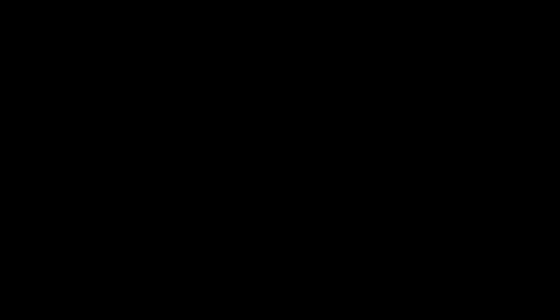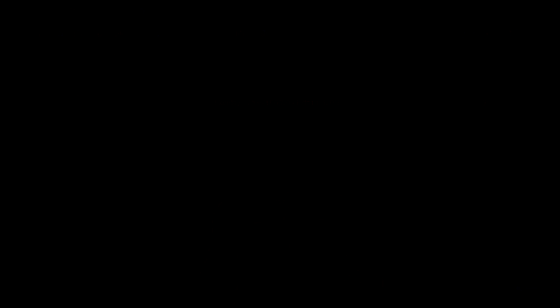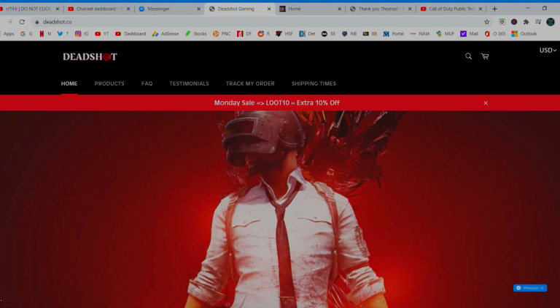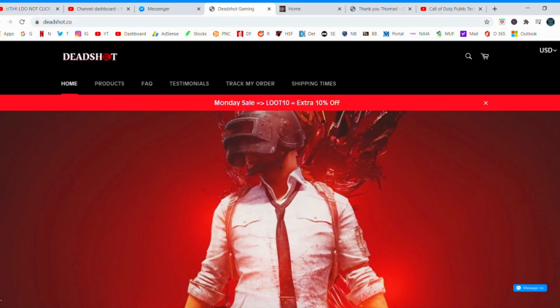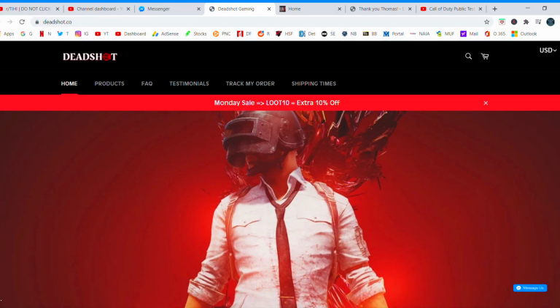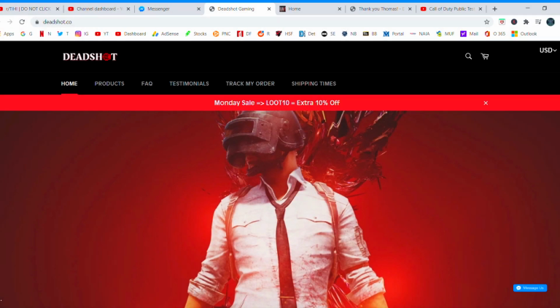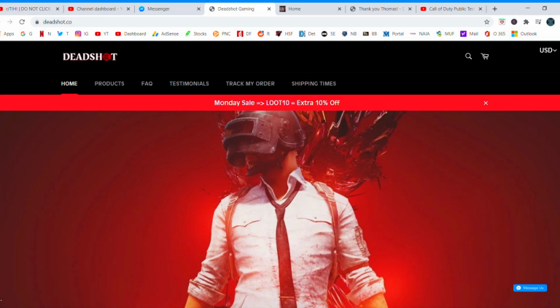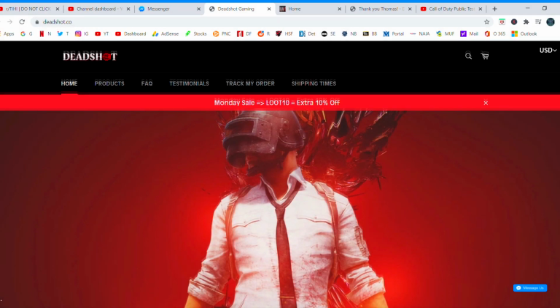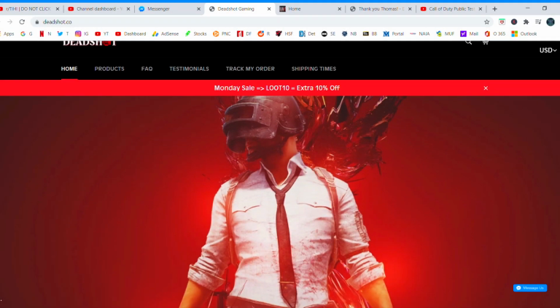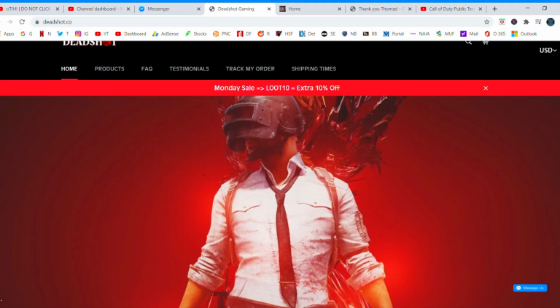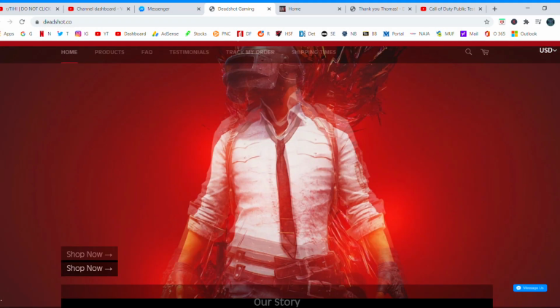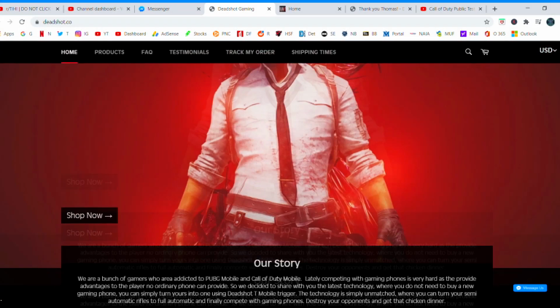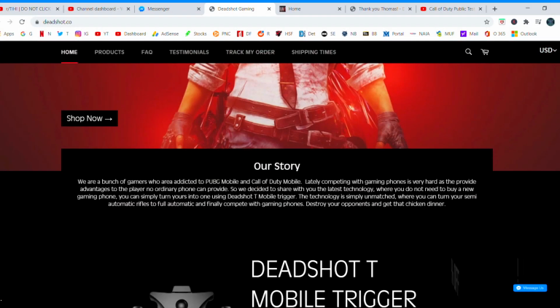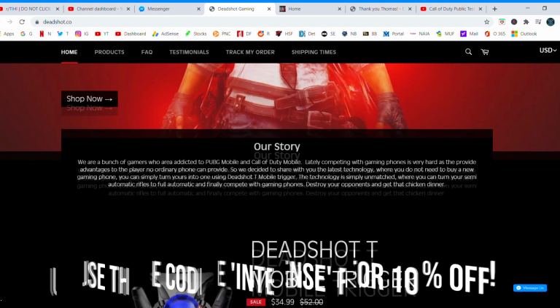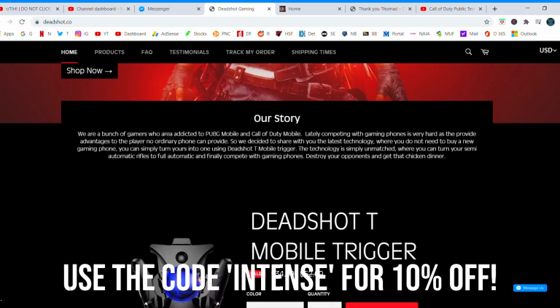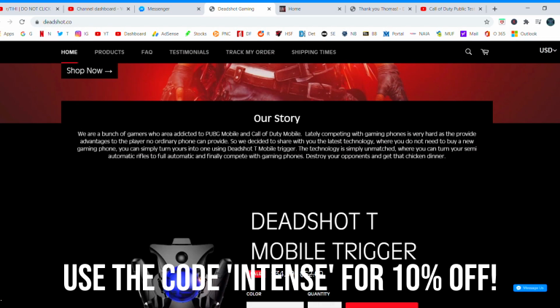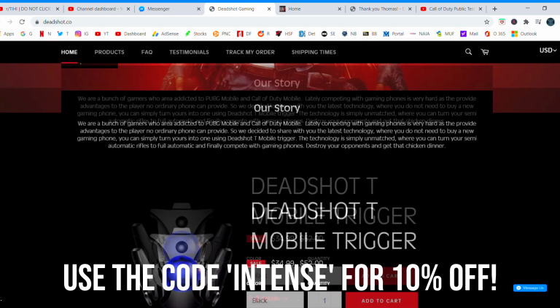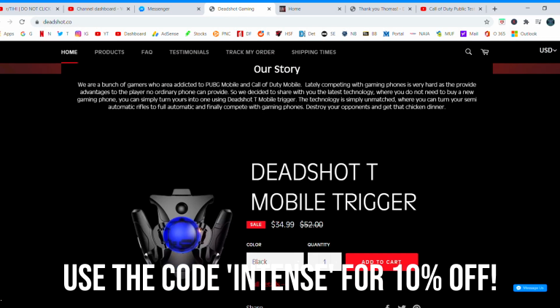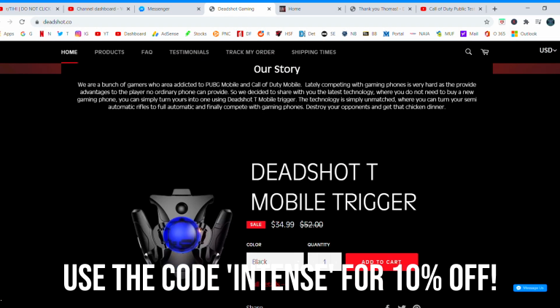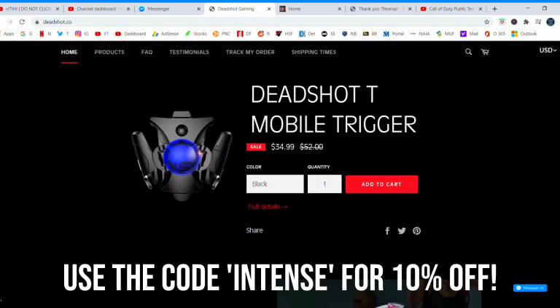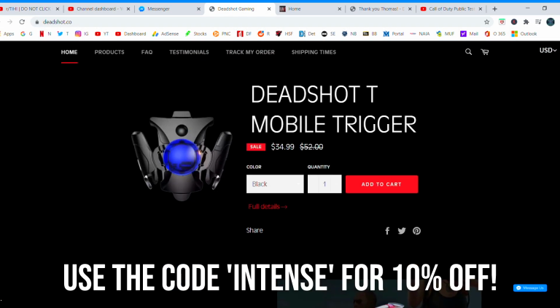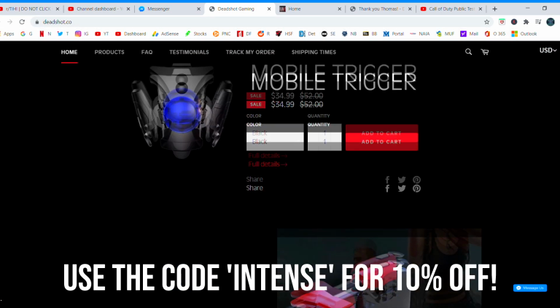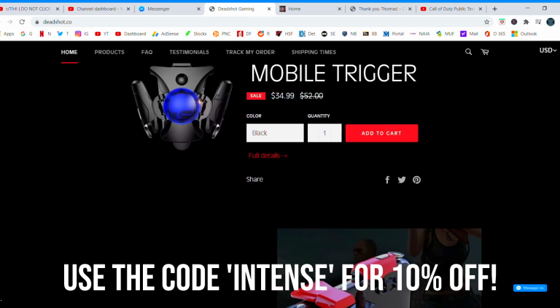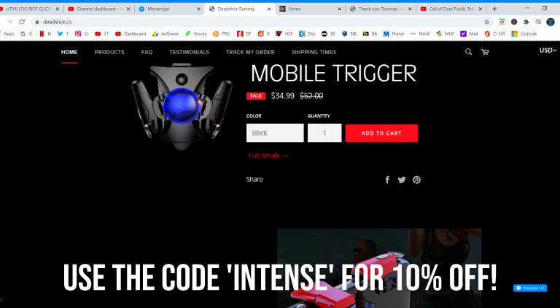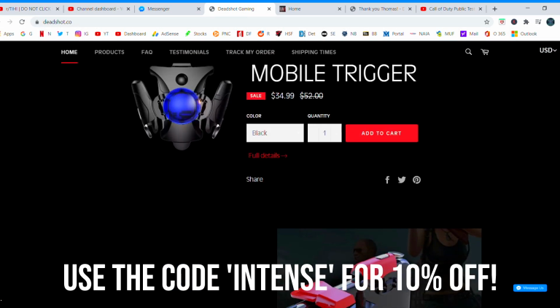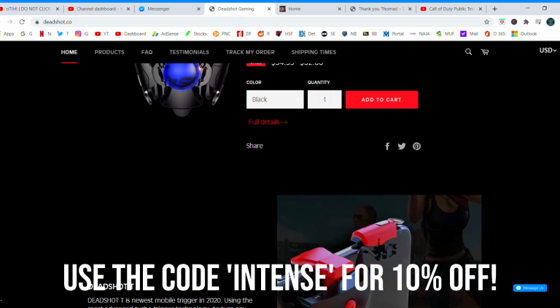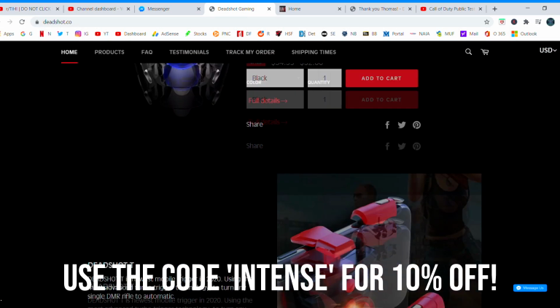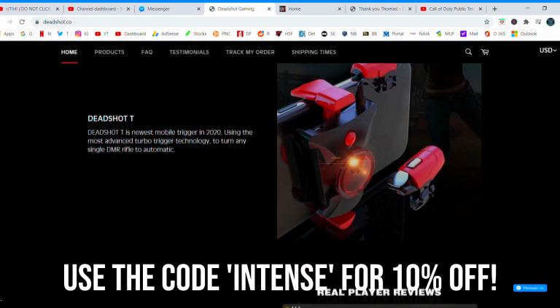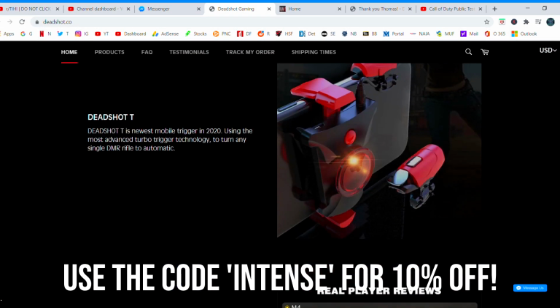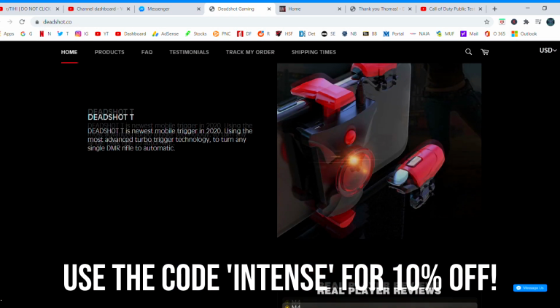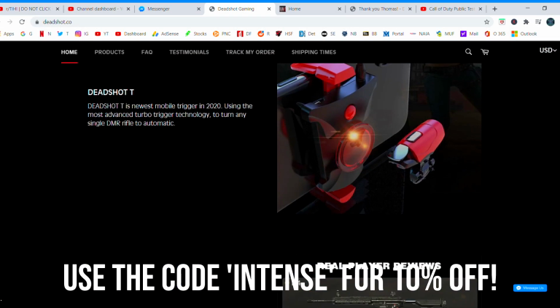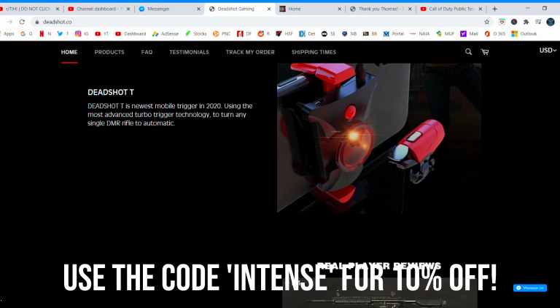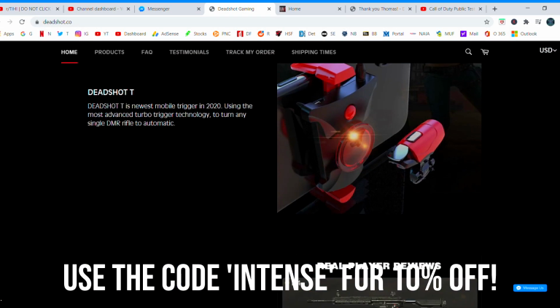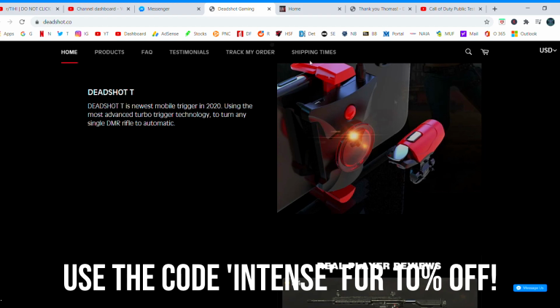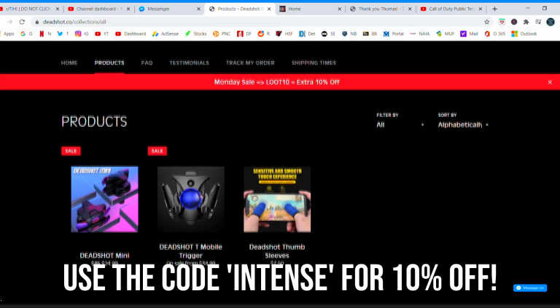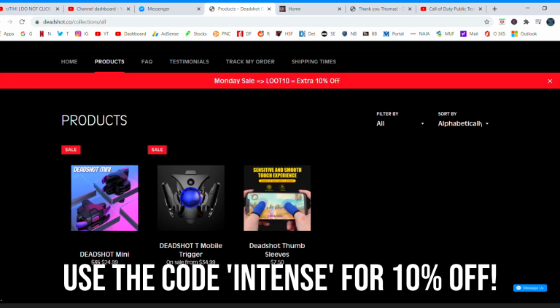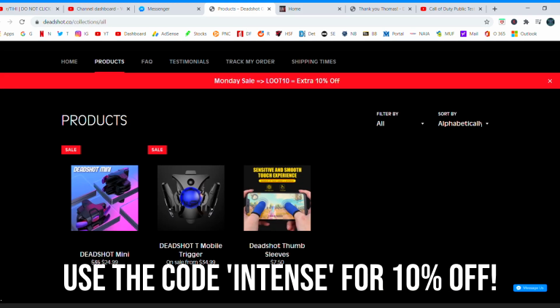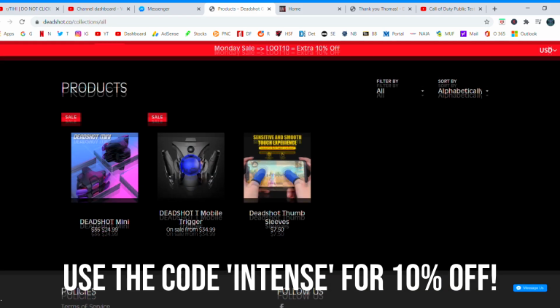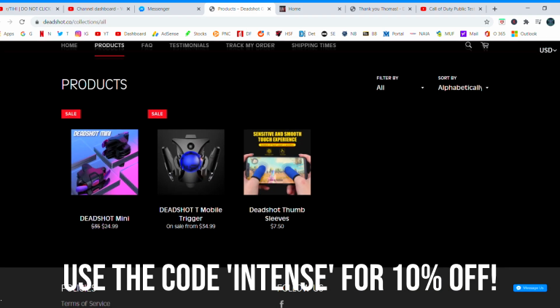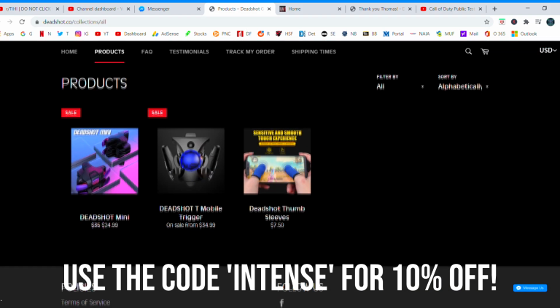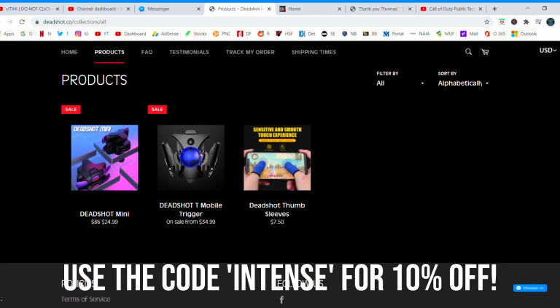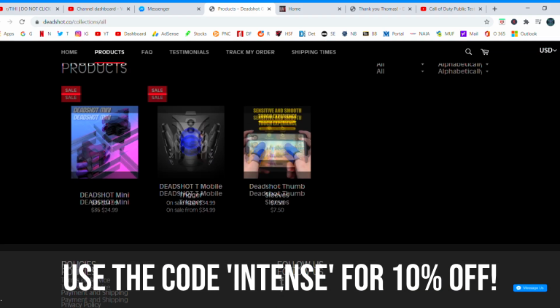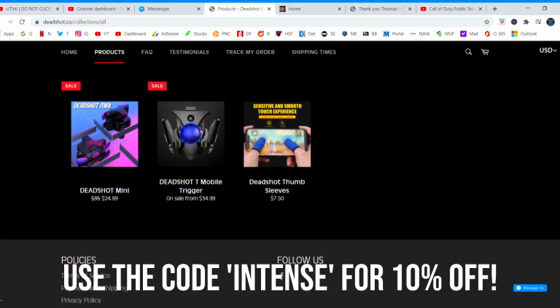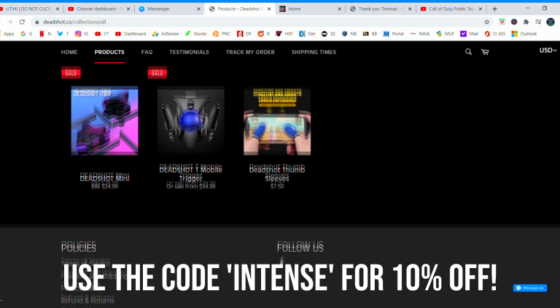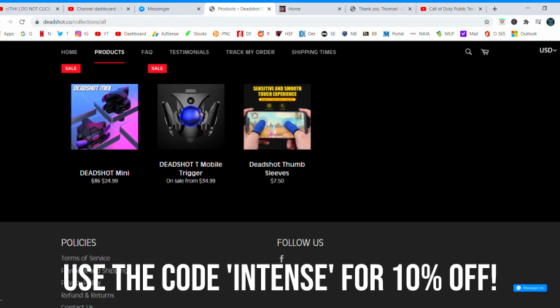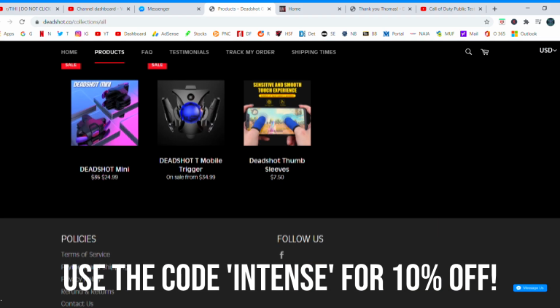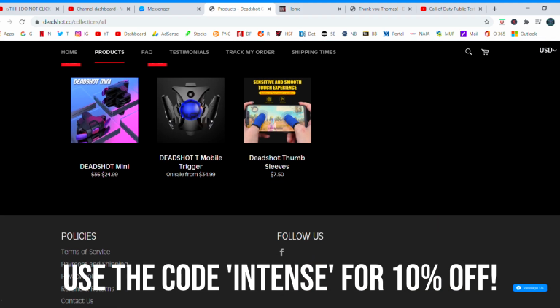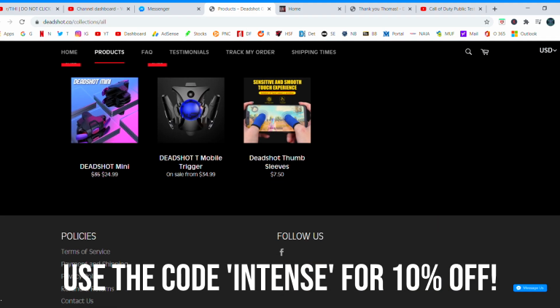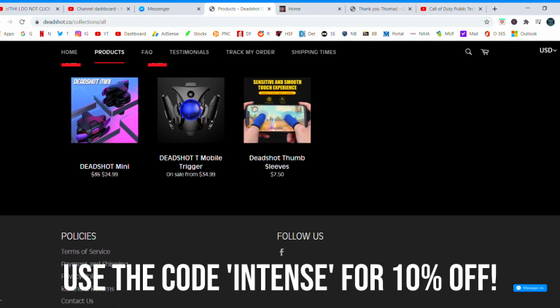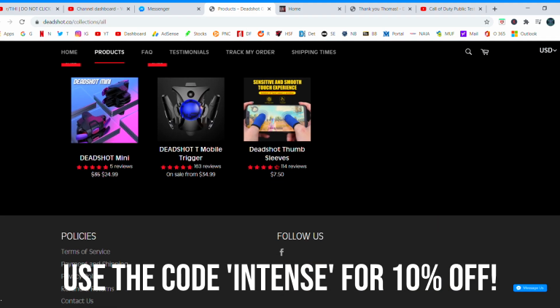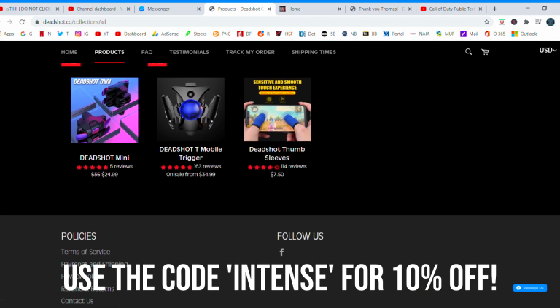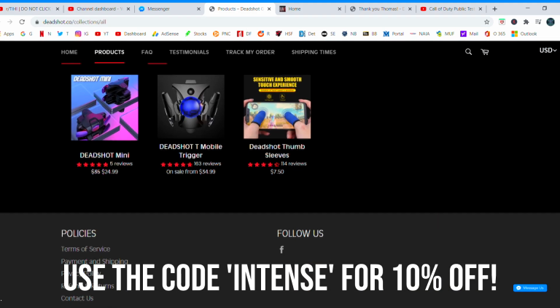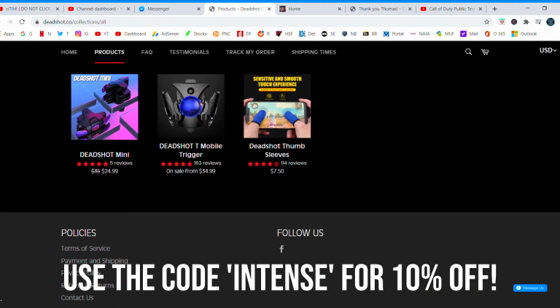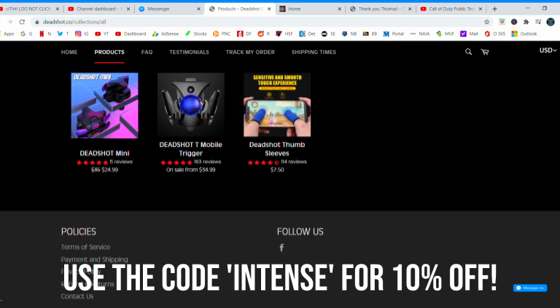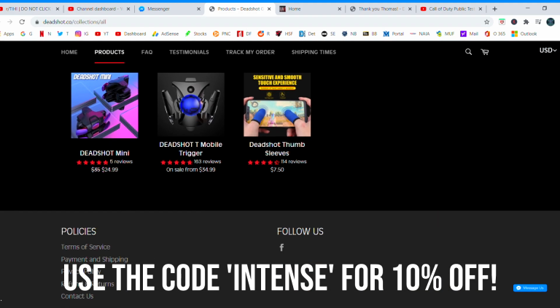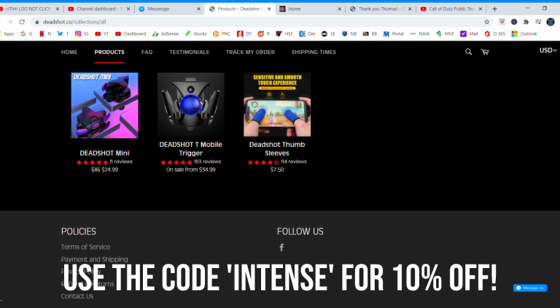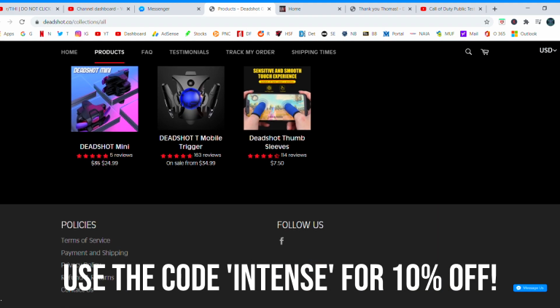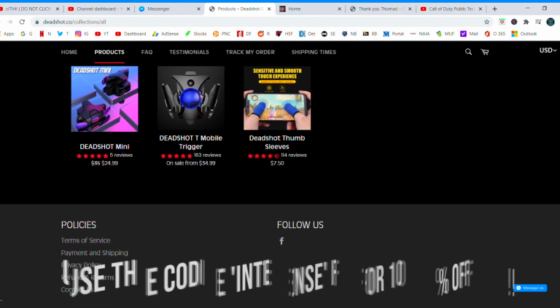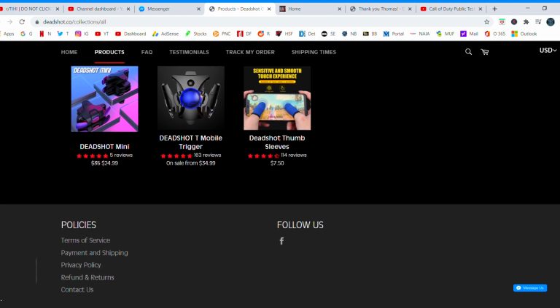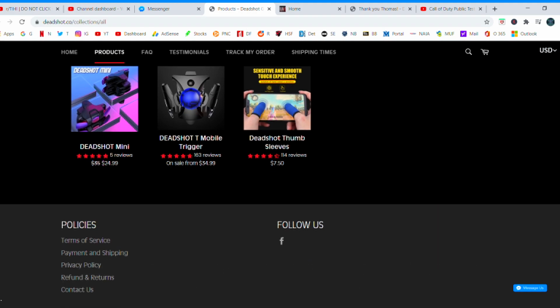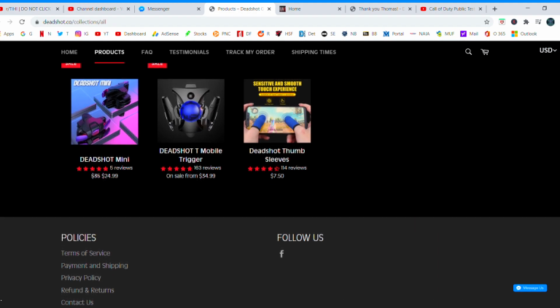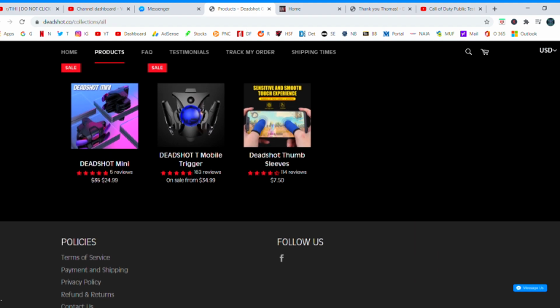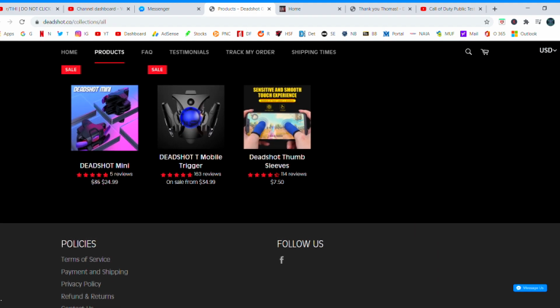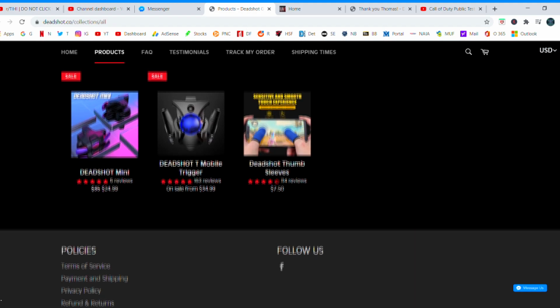Before I start the video, go check out Deadshot in the description below. If you guys need a mobile trigger, this is the best mobile trigger out there. And if you use M10s at checkout, you'll get 10% off.